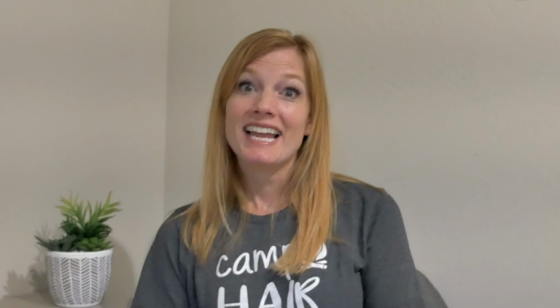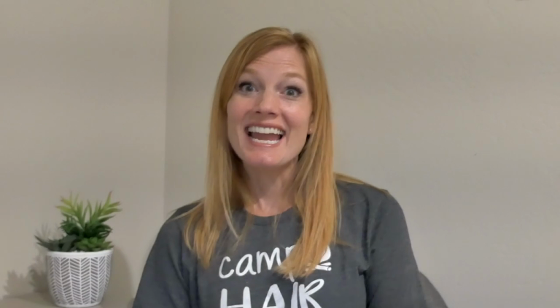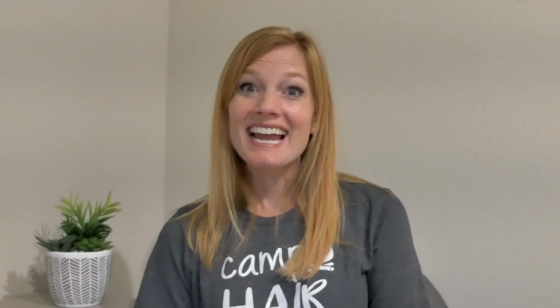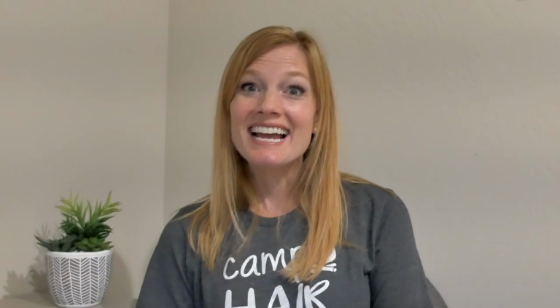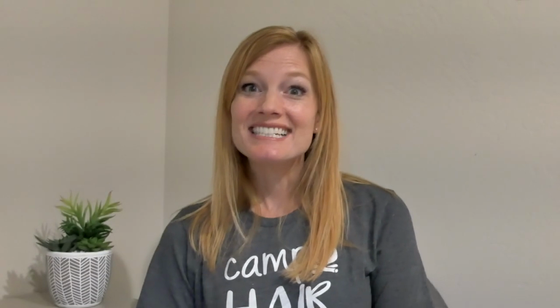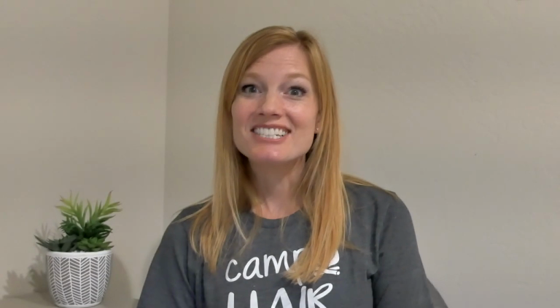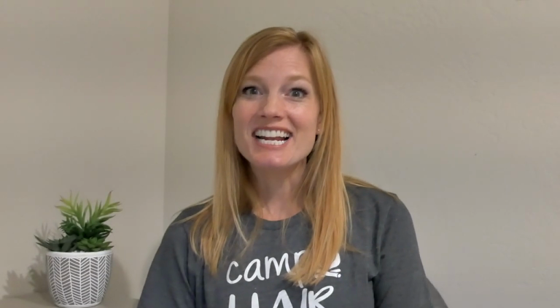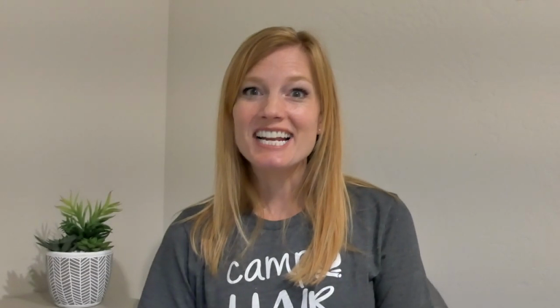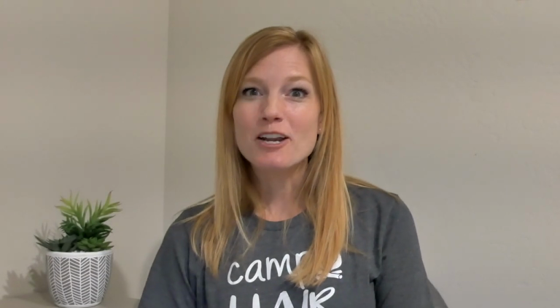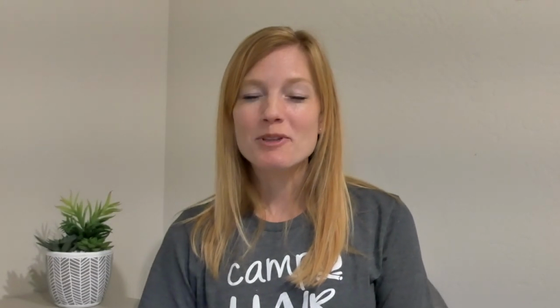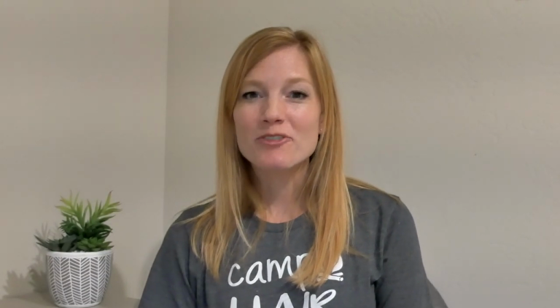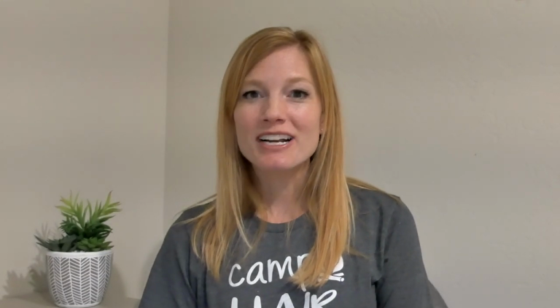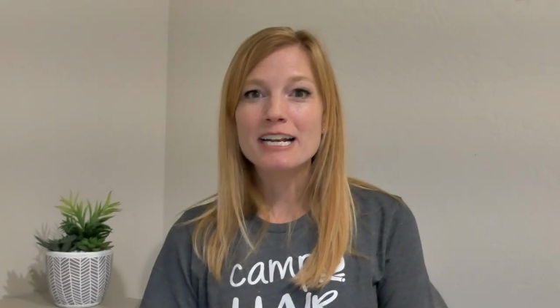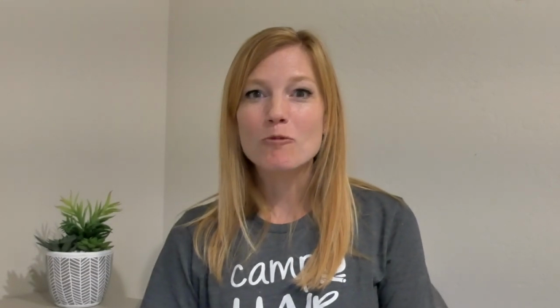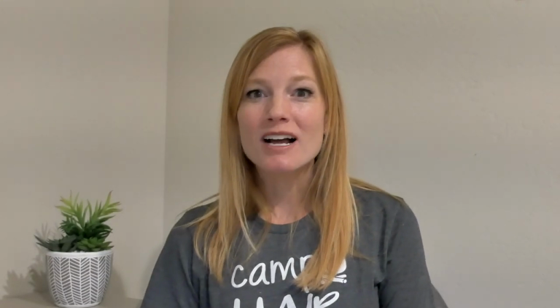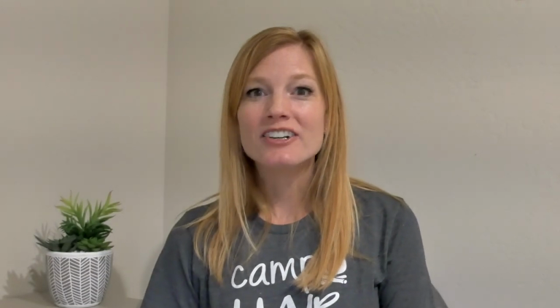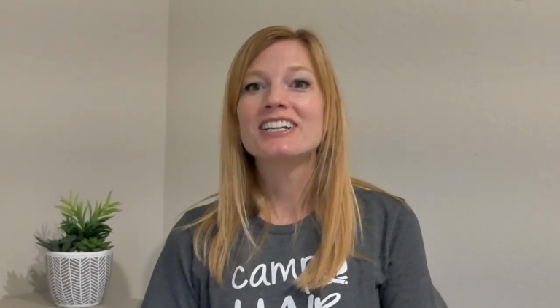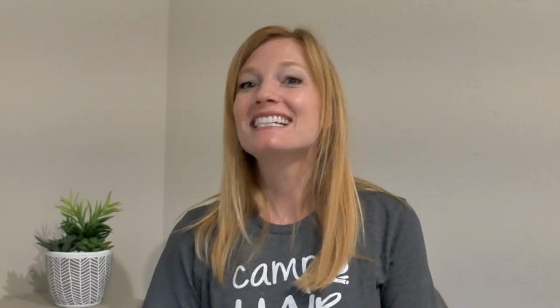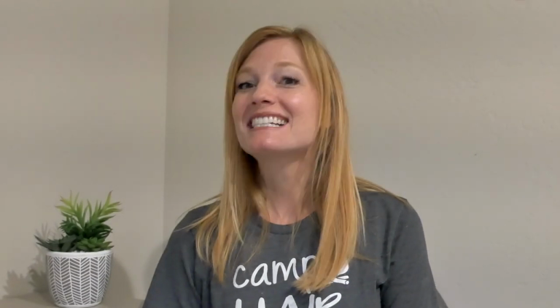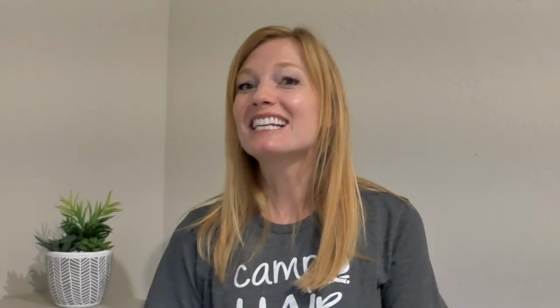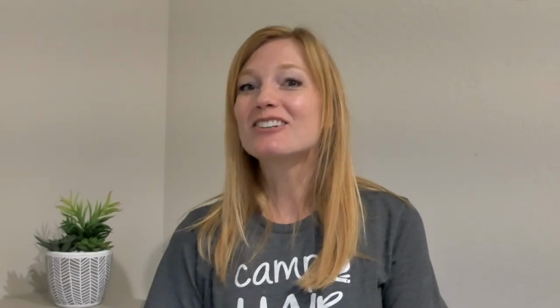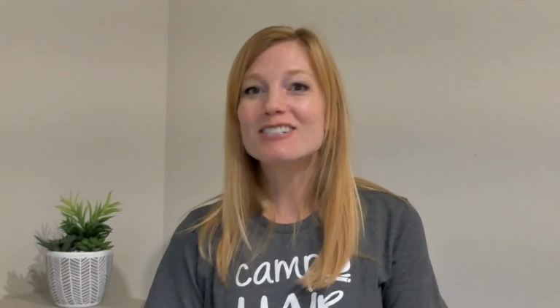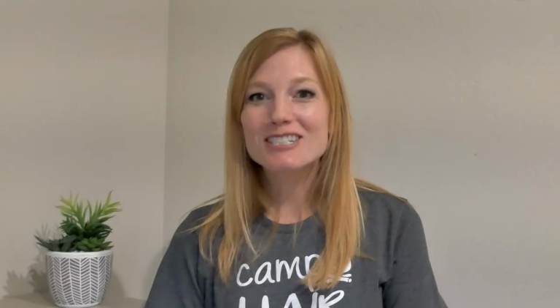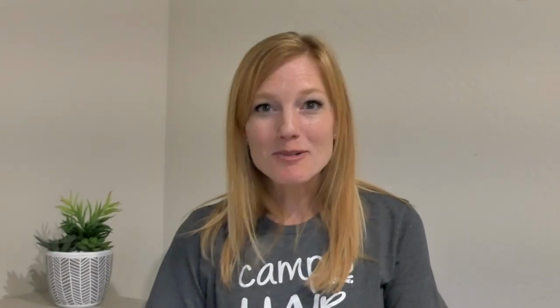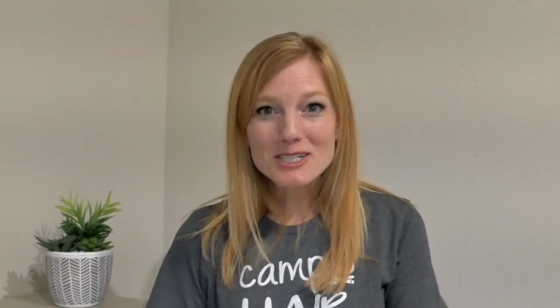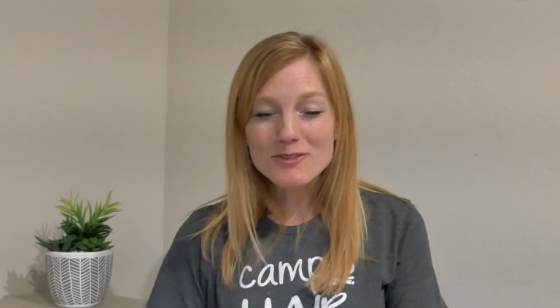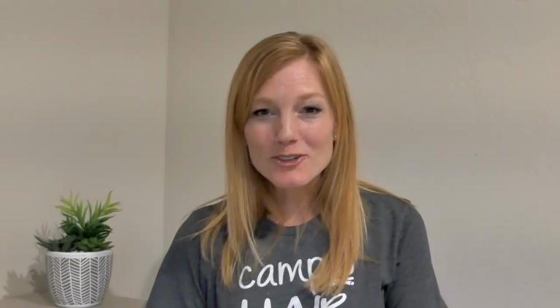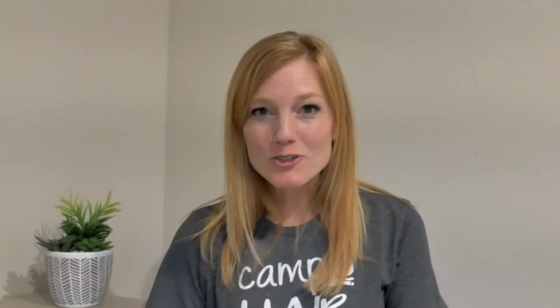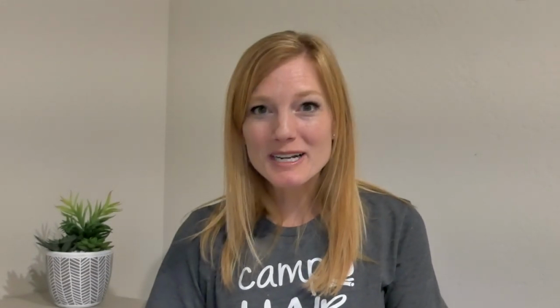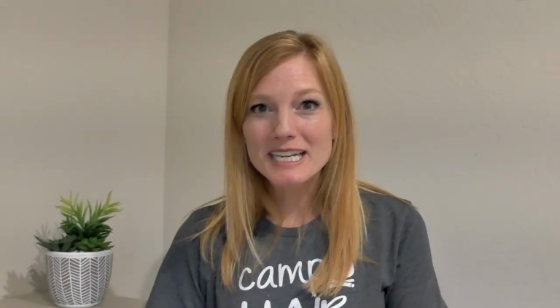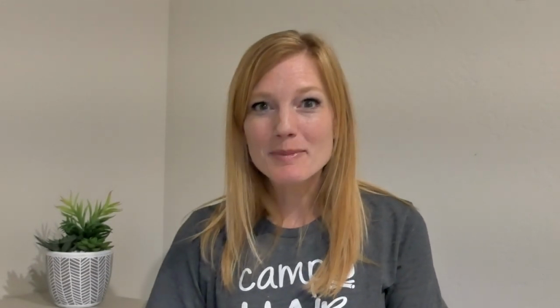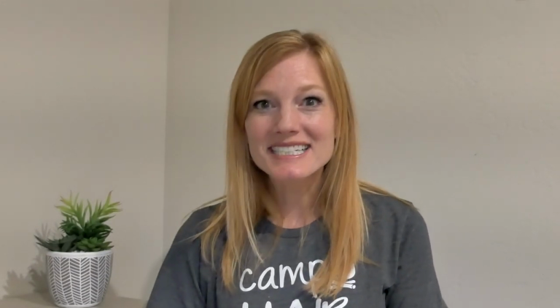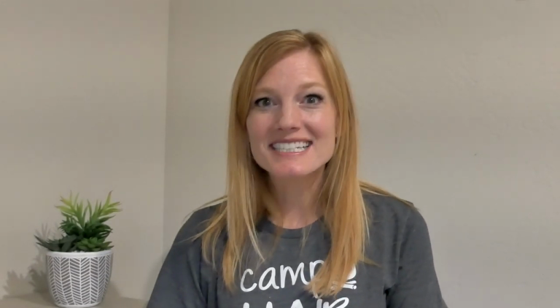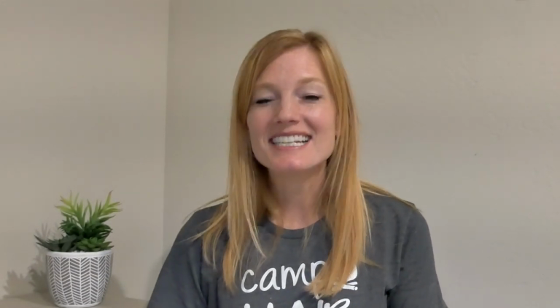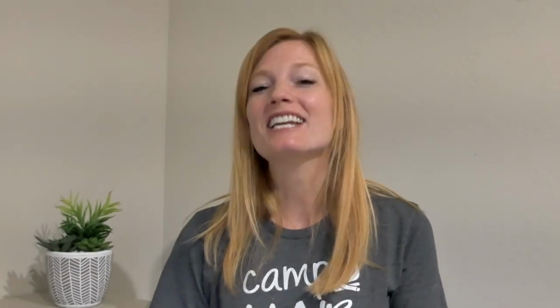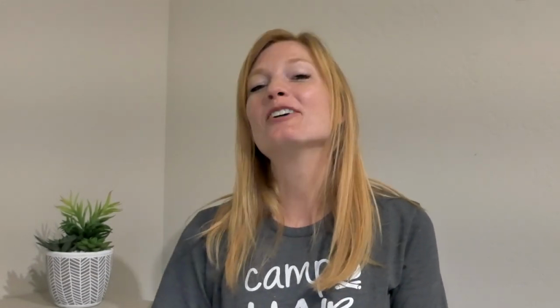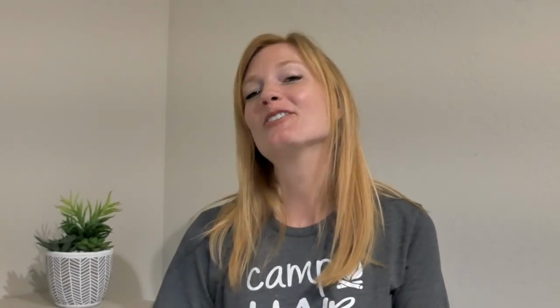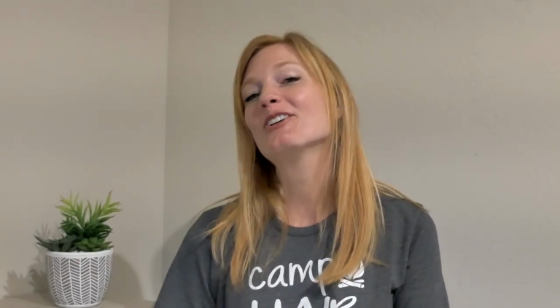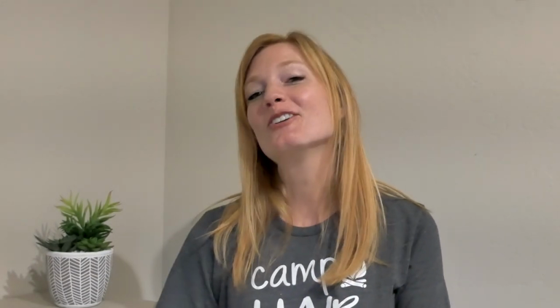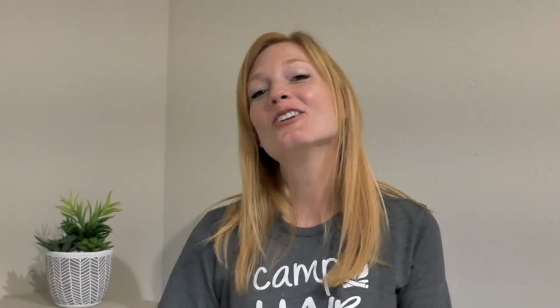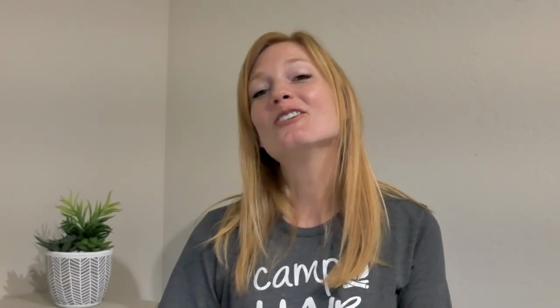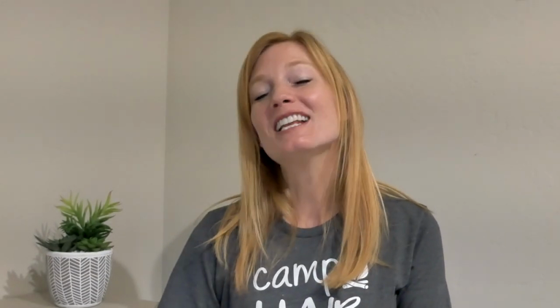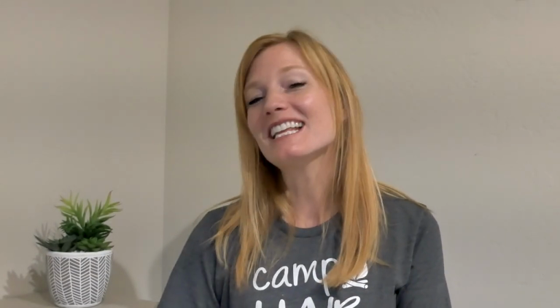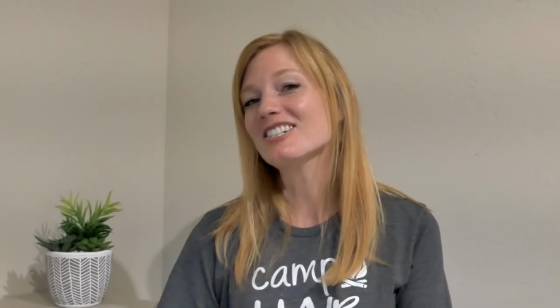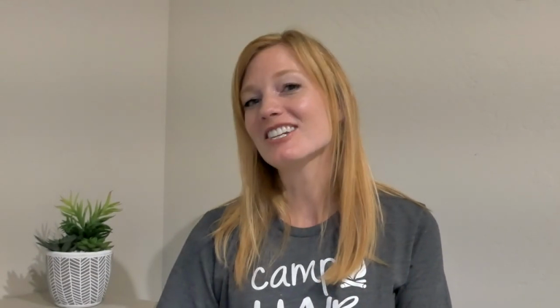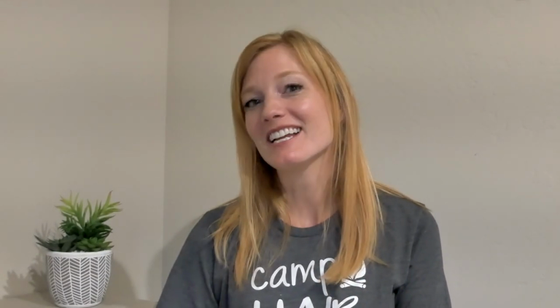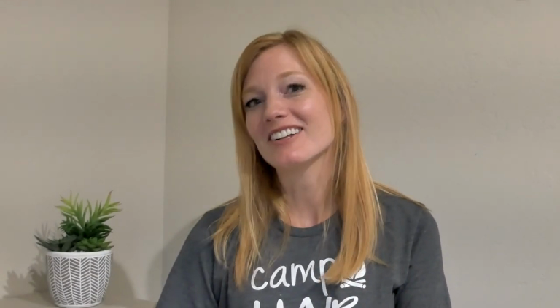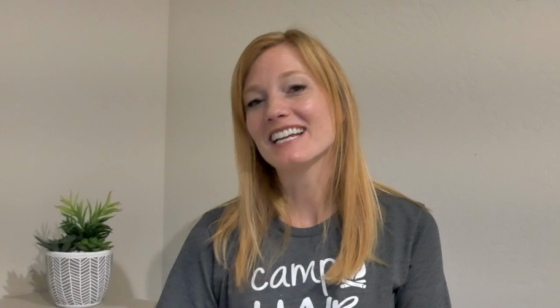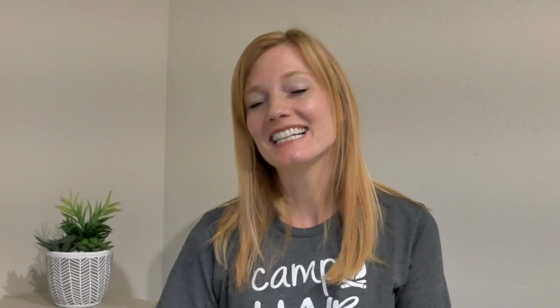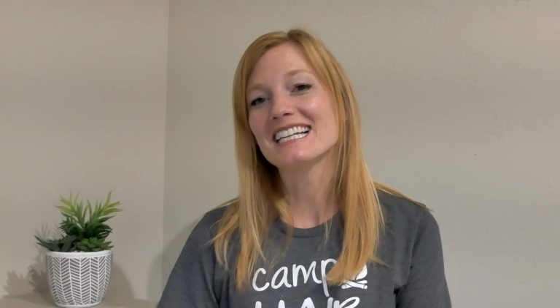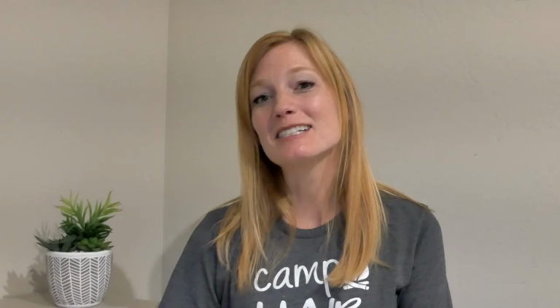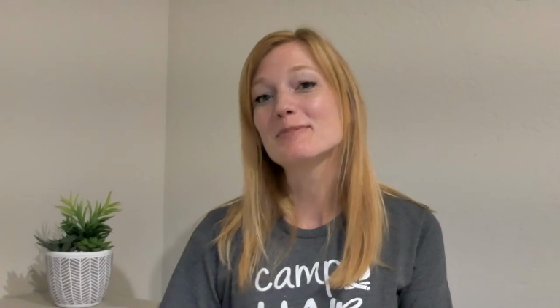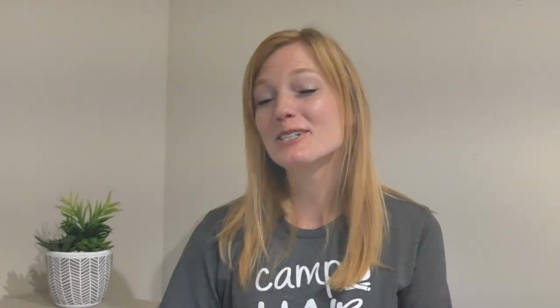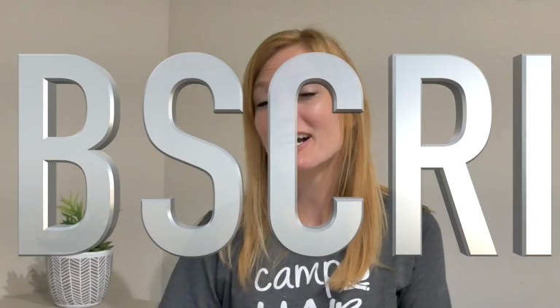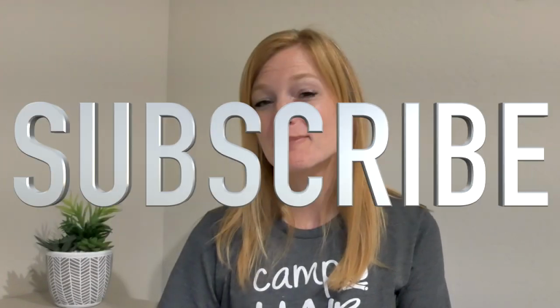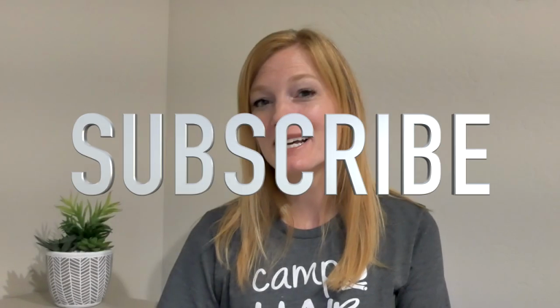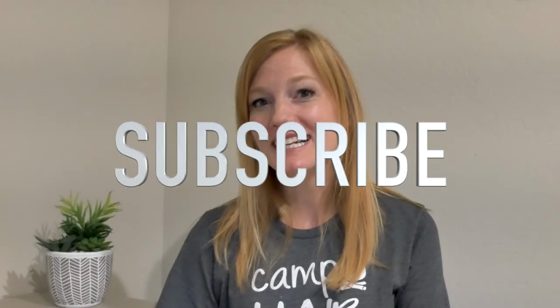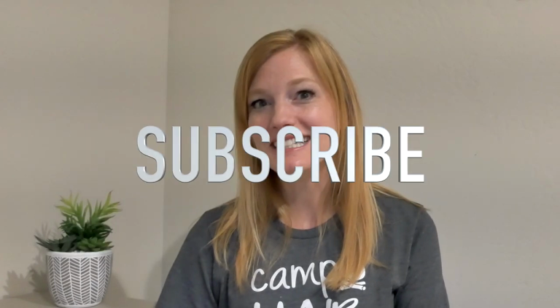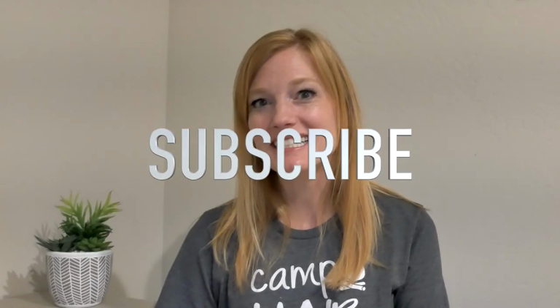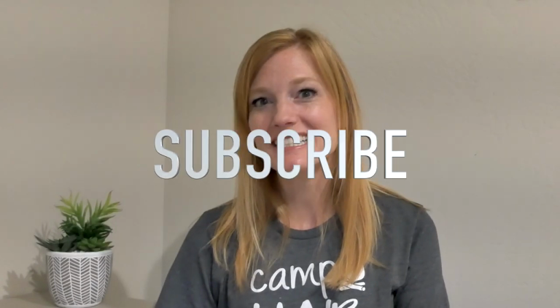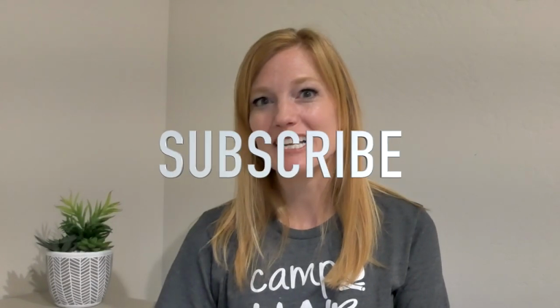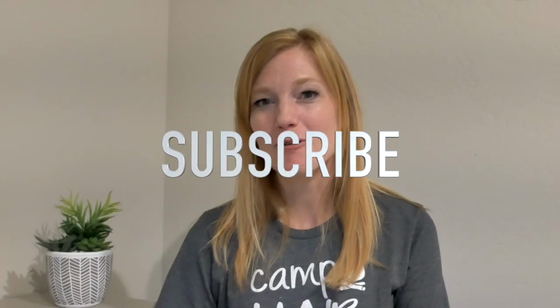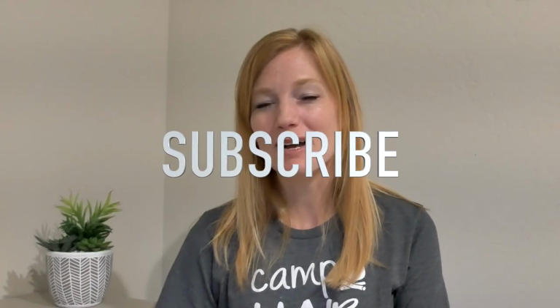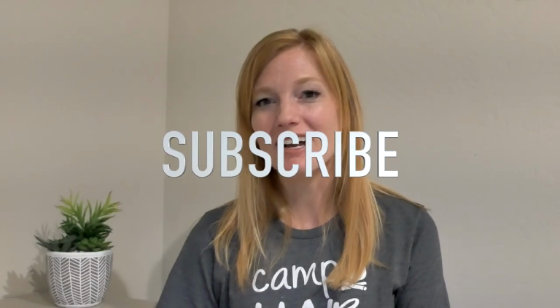Hey guys, Janet here with Radiant Wanderings. Thank you so much for joining me today. If you're new to the channel, hit that subscribe button and stay a while.